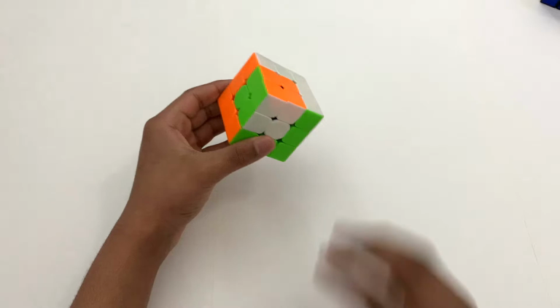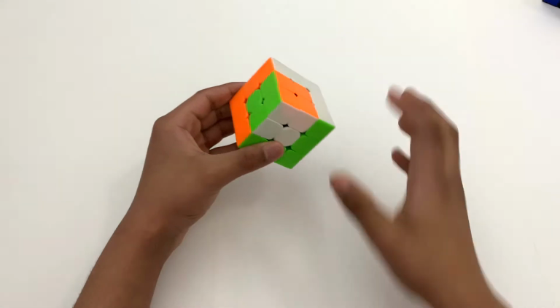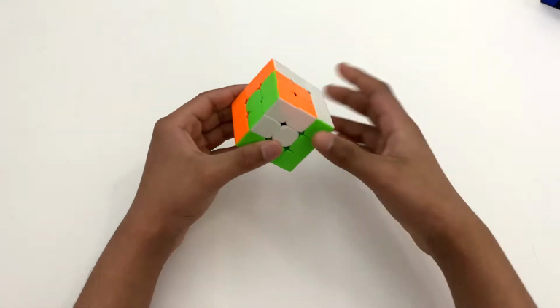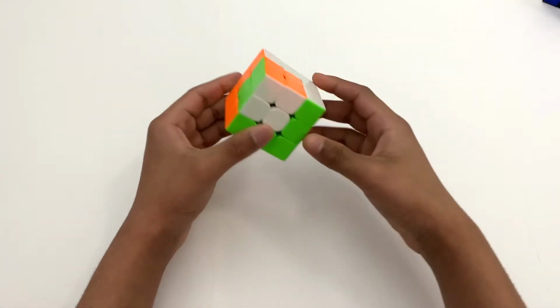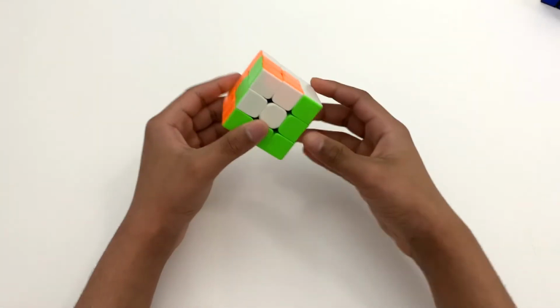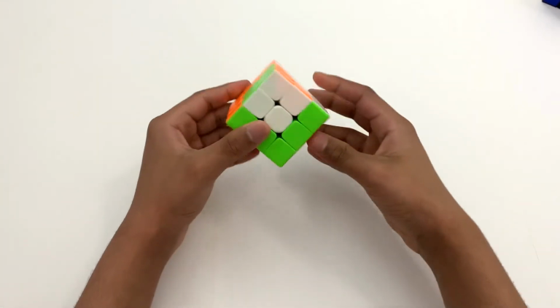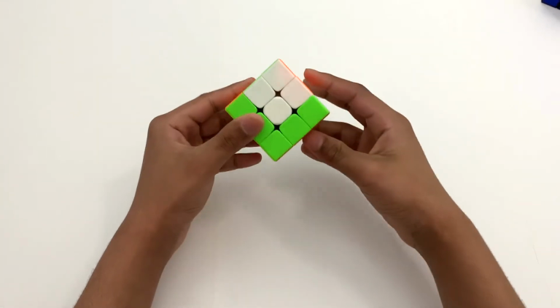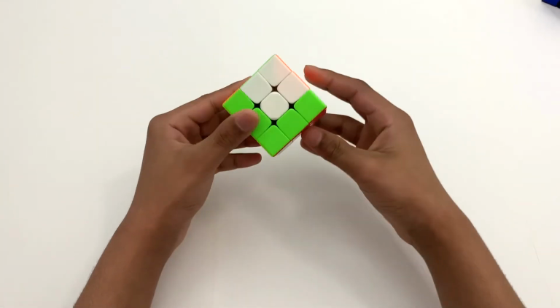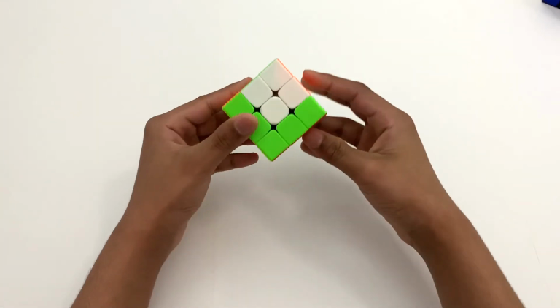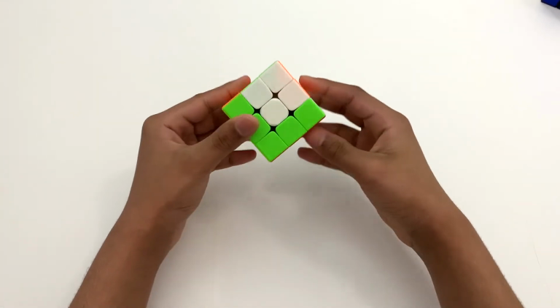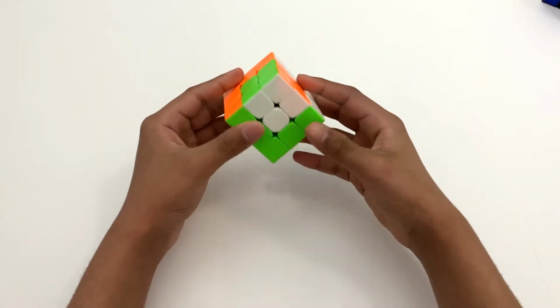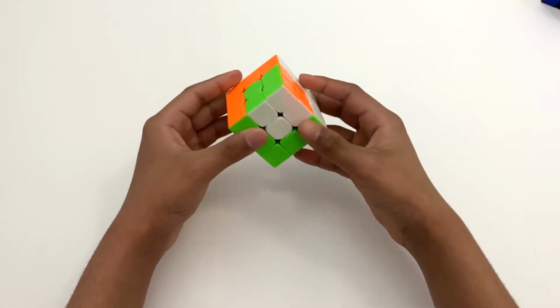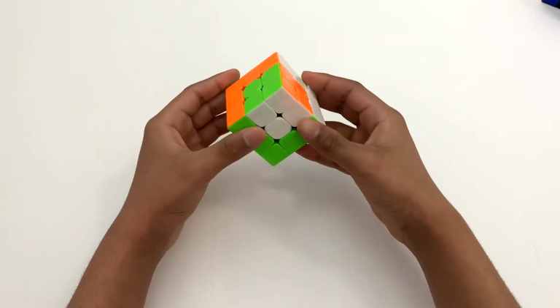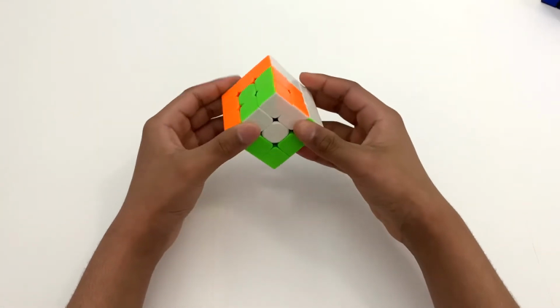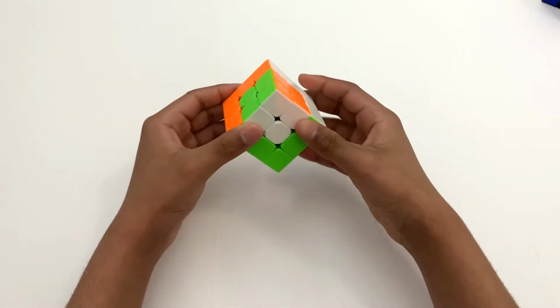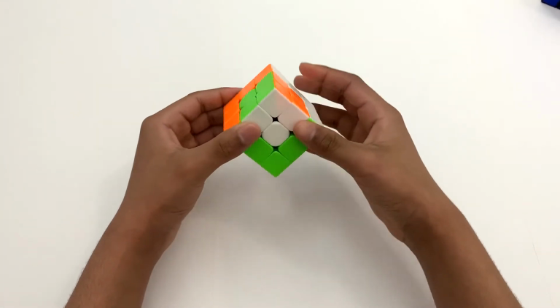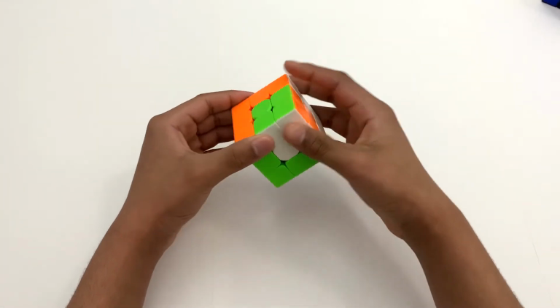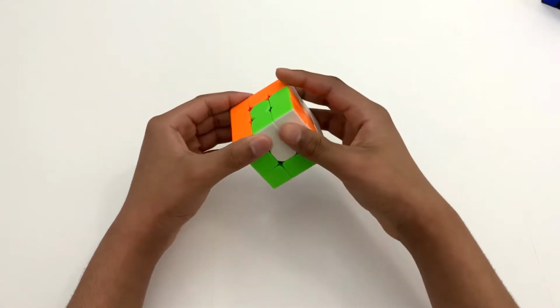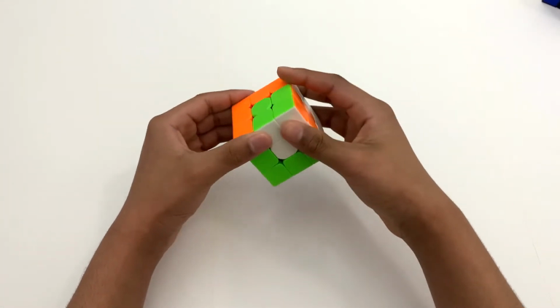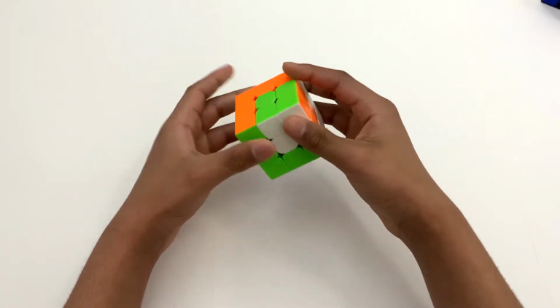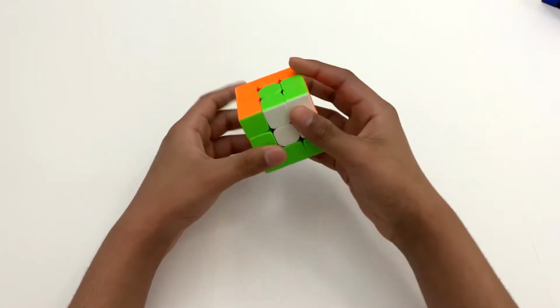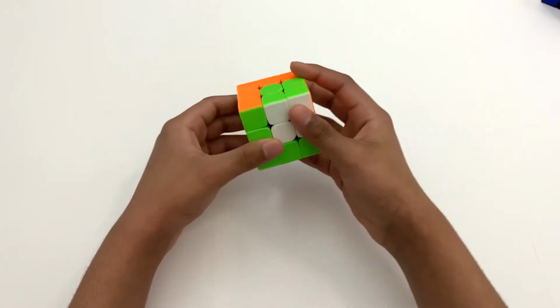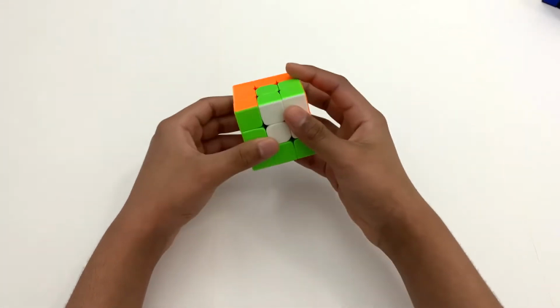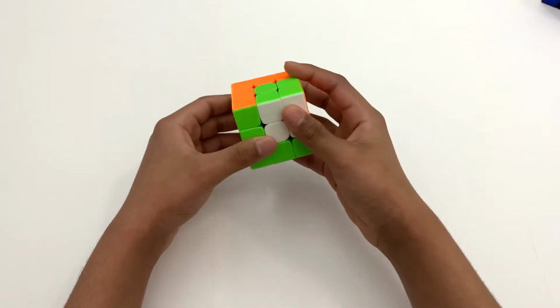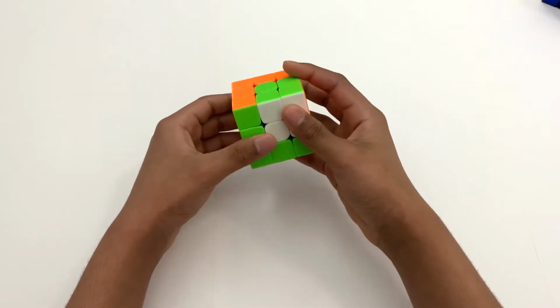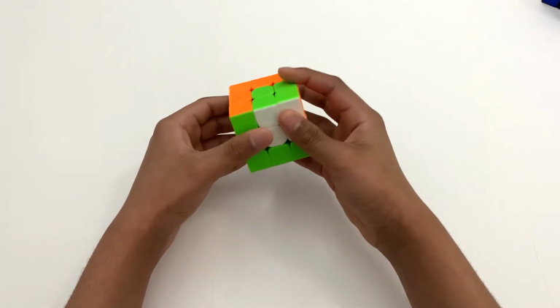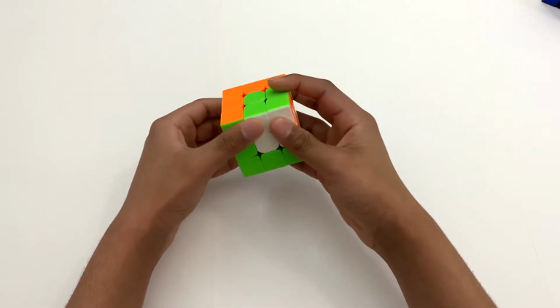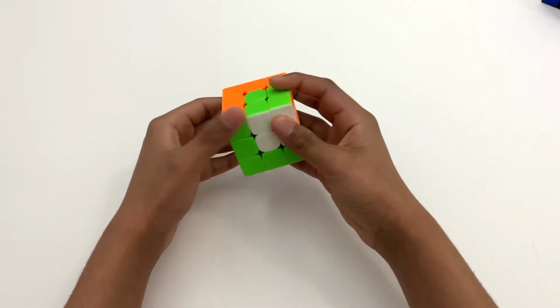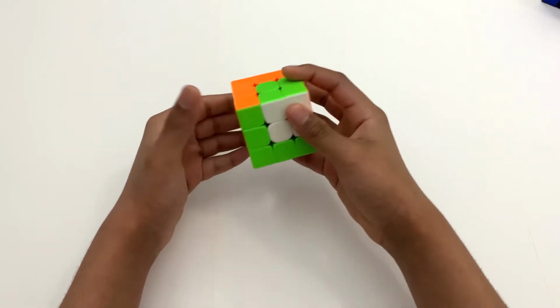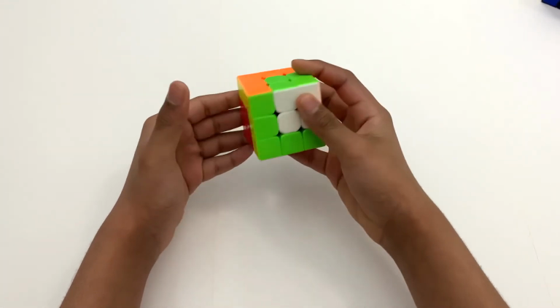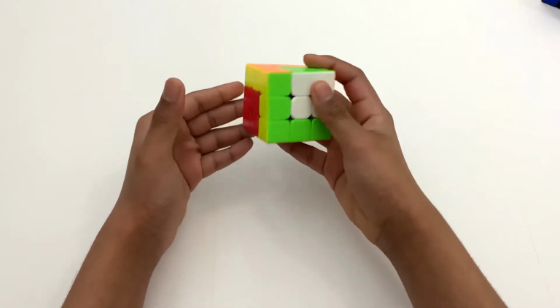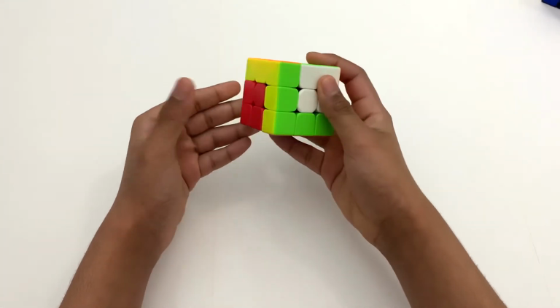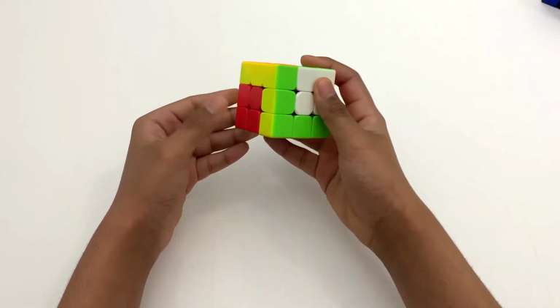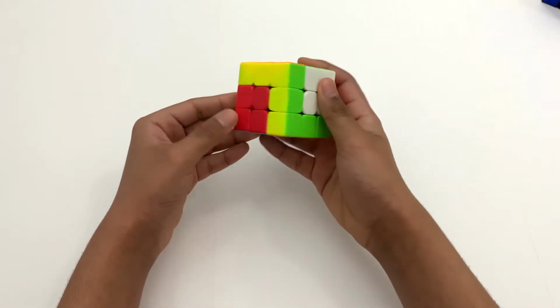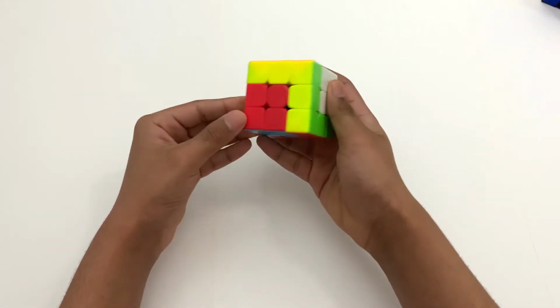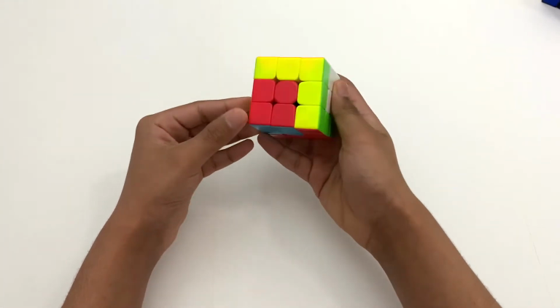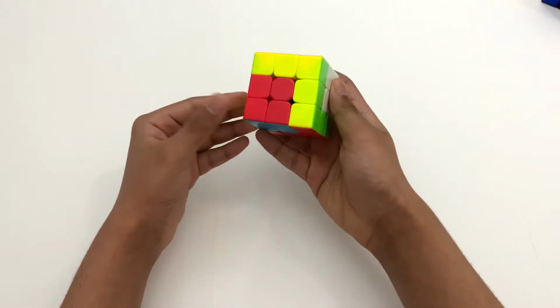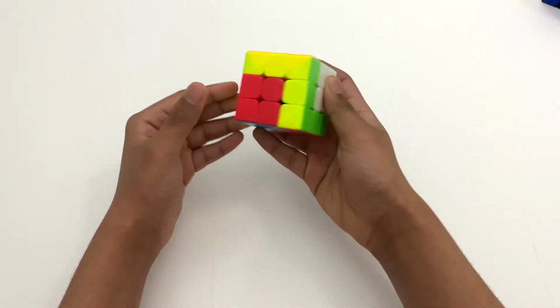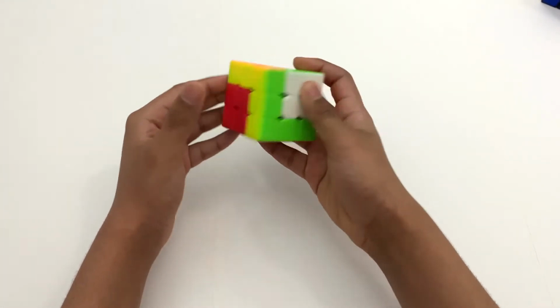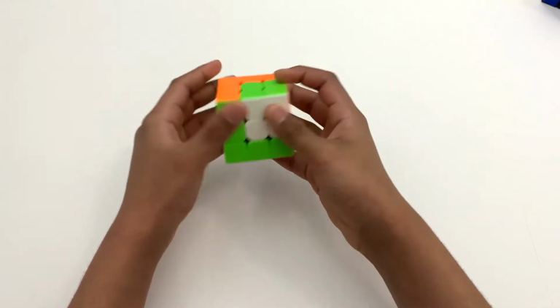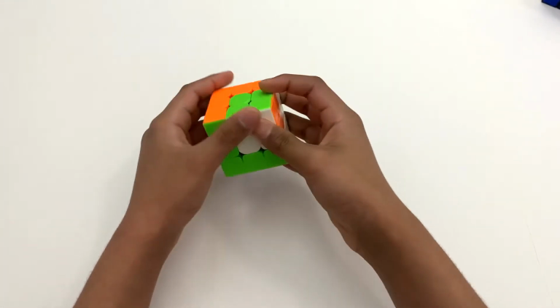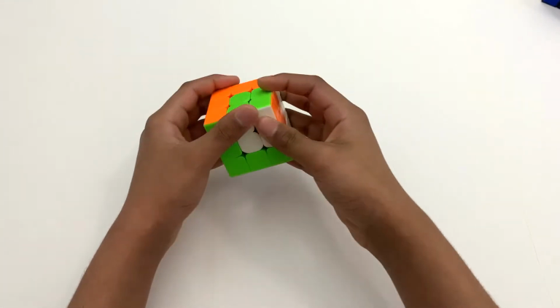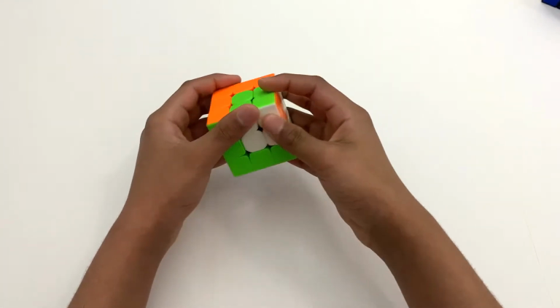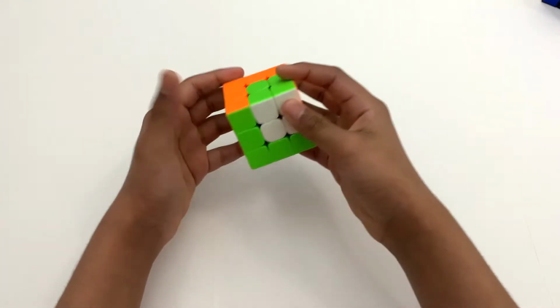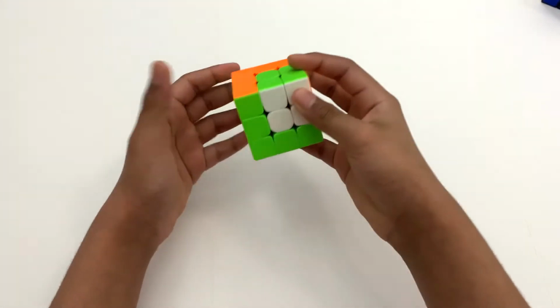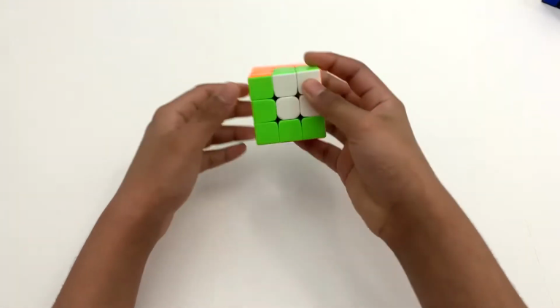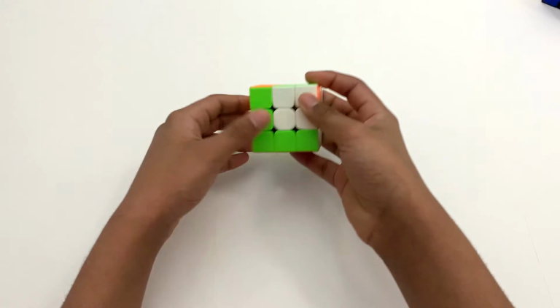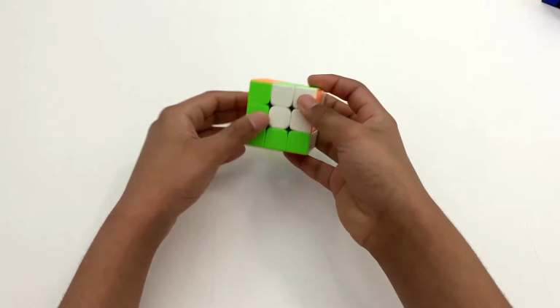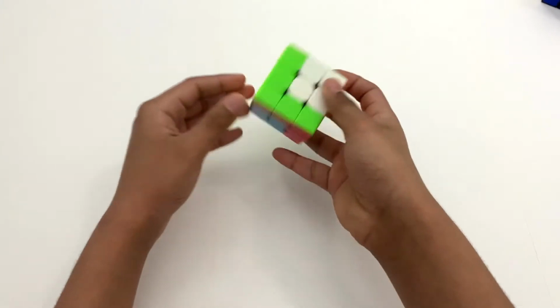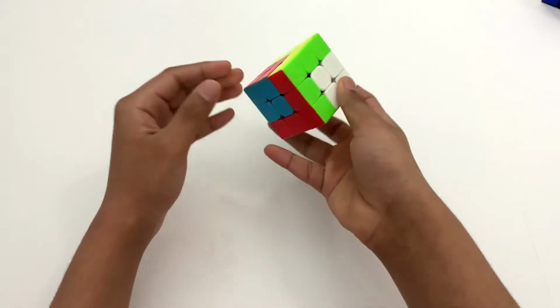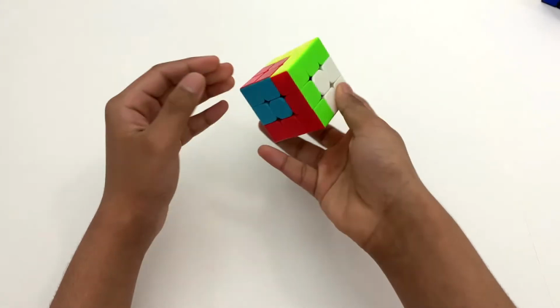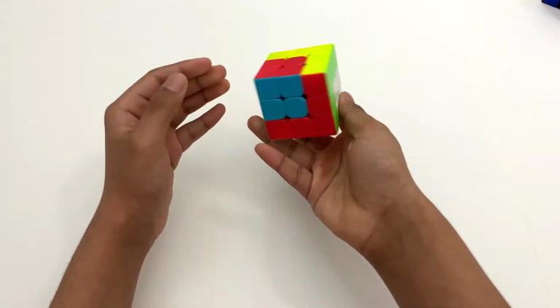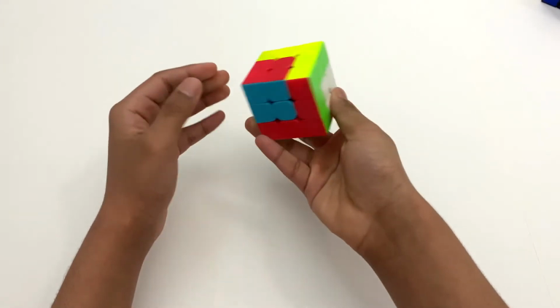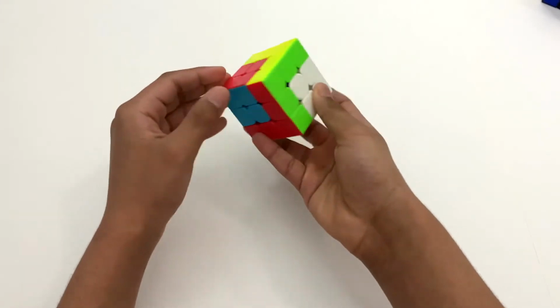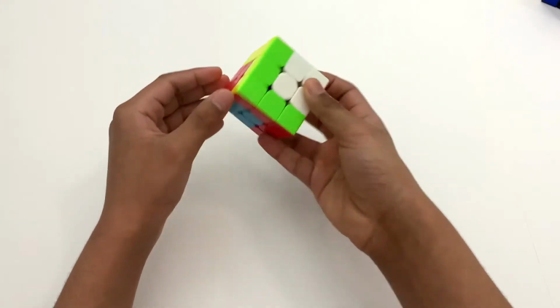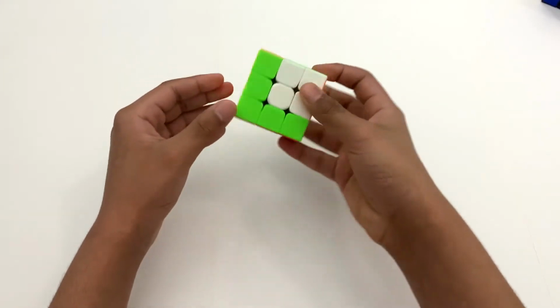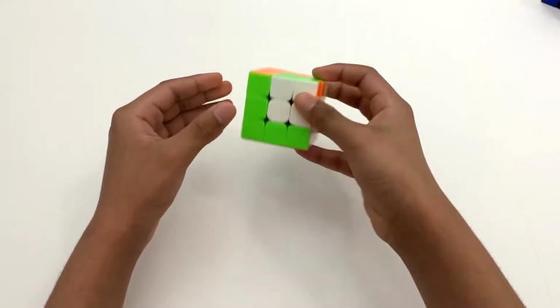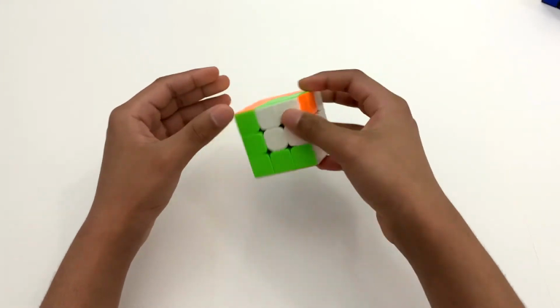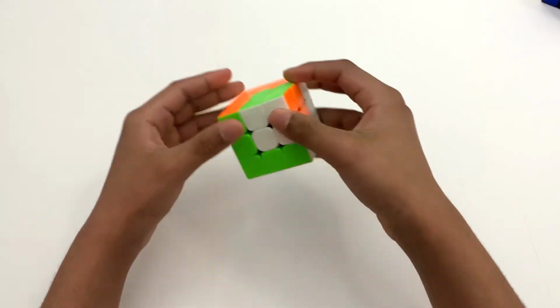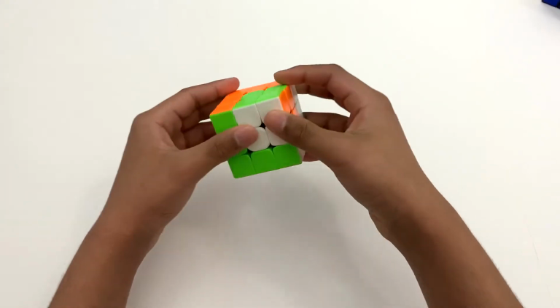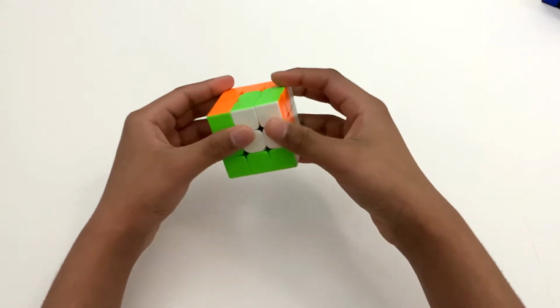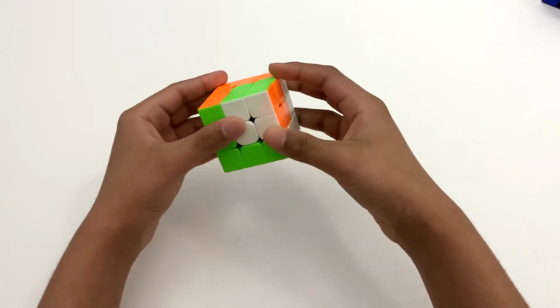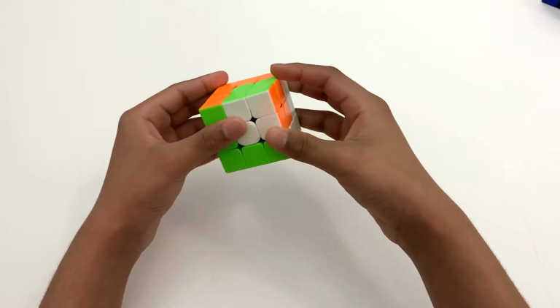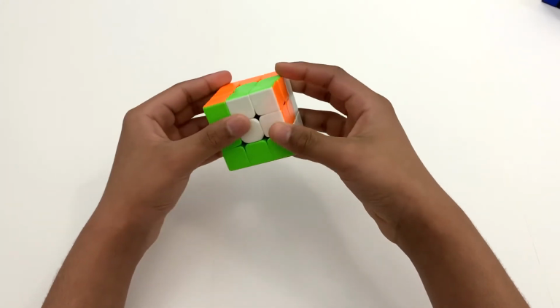Today I'm going to be showing you how to make this pattern on a 3x3. Make sure to watch to the end to find out how.